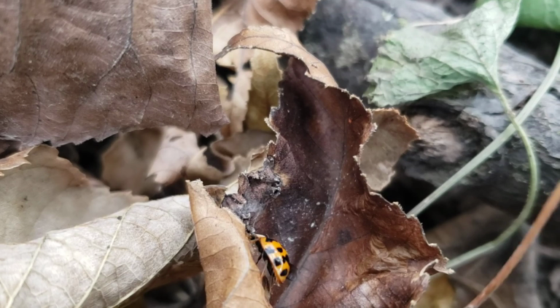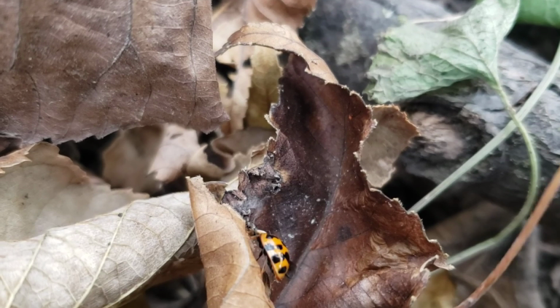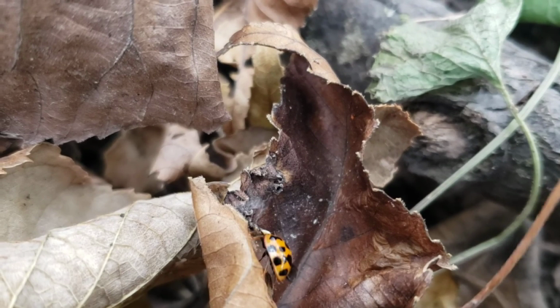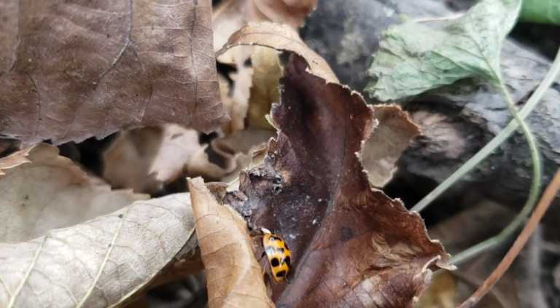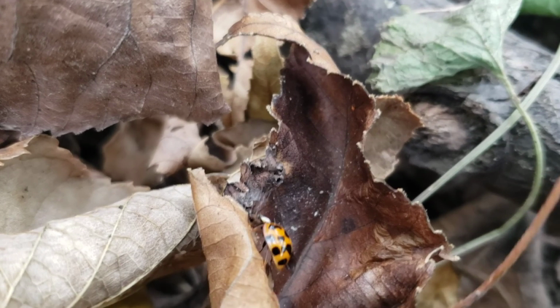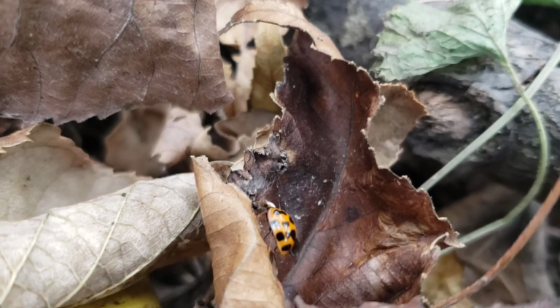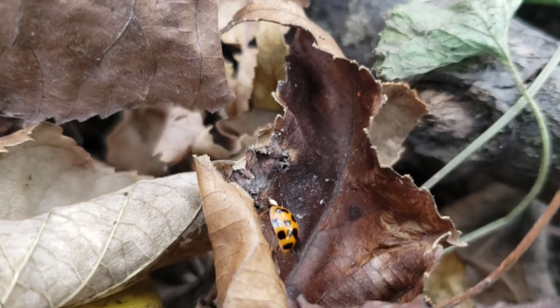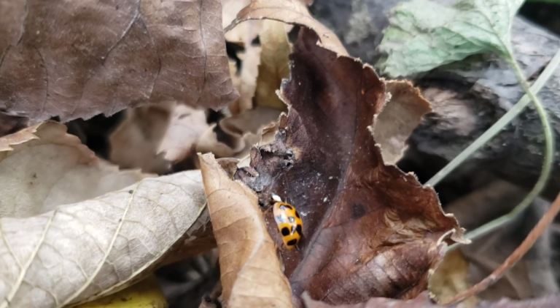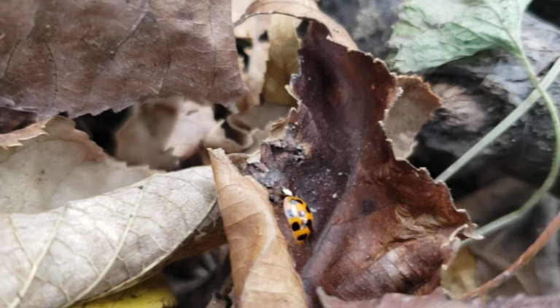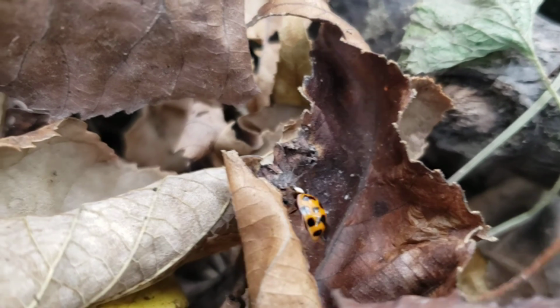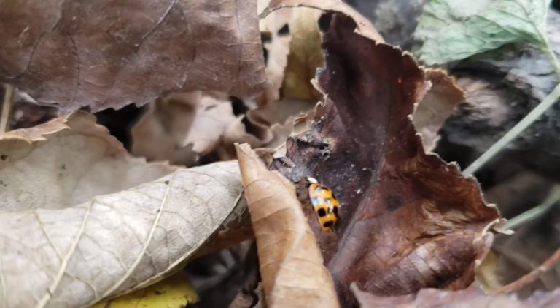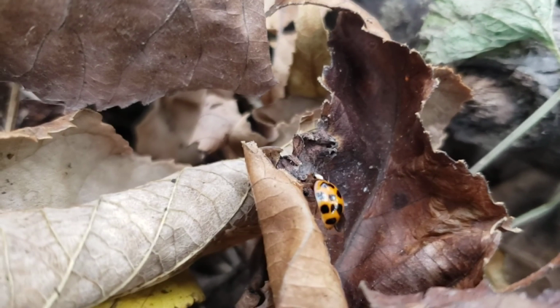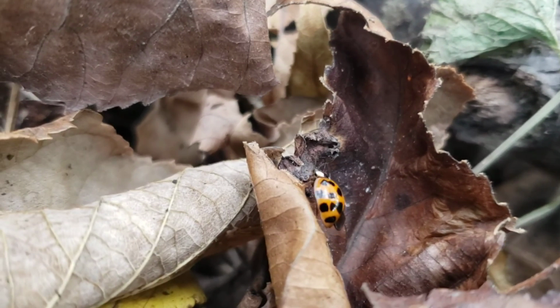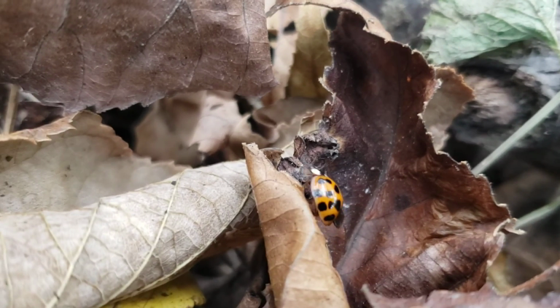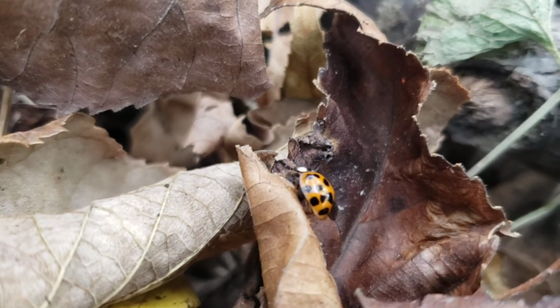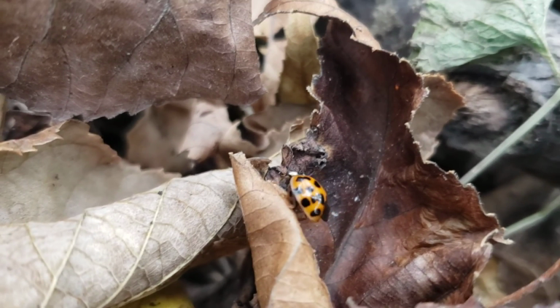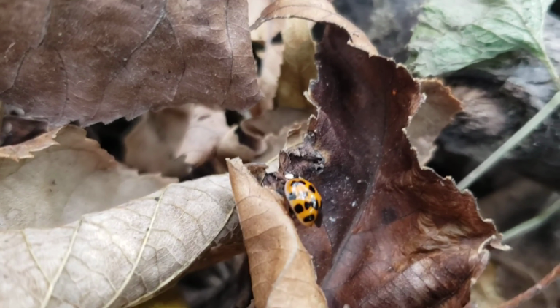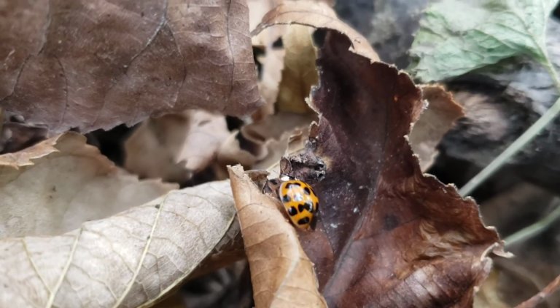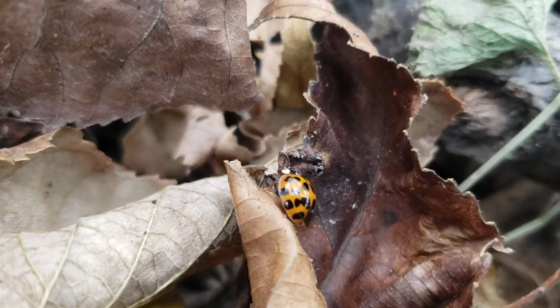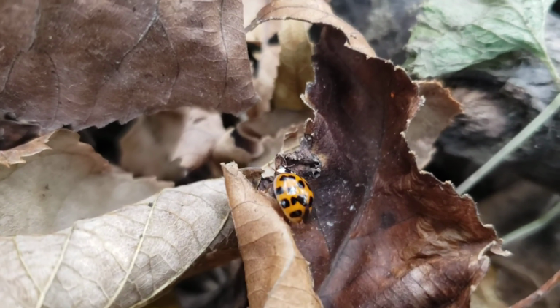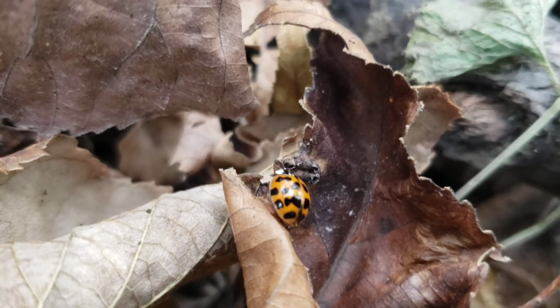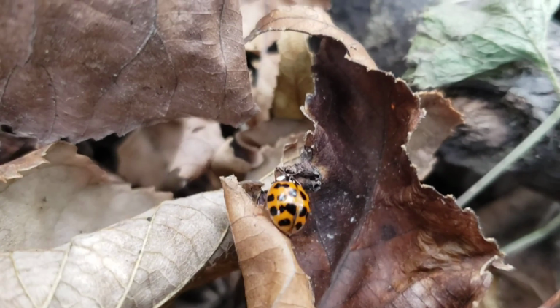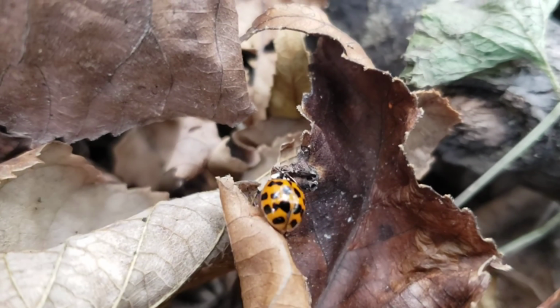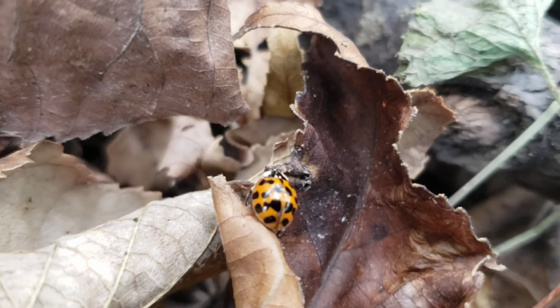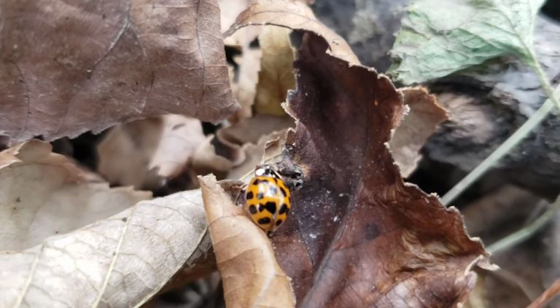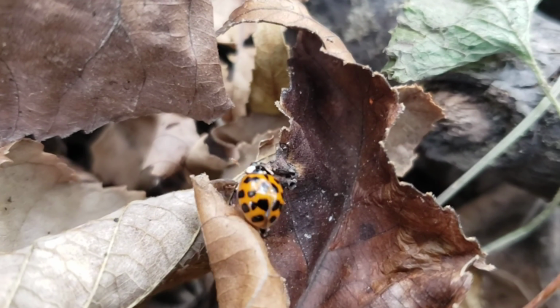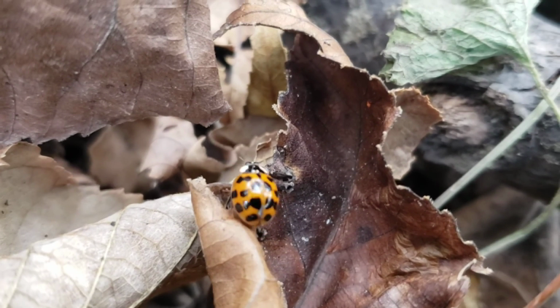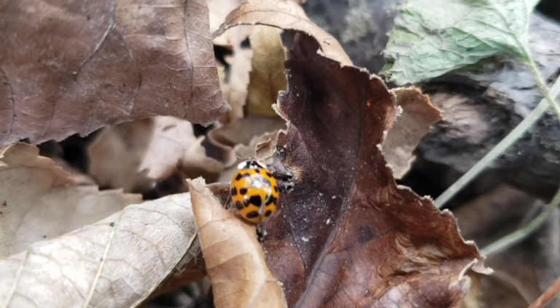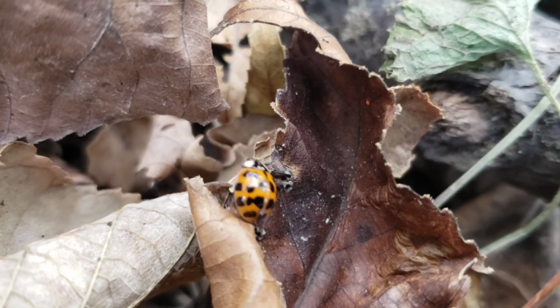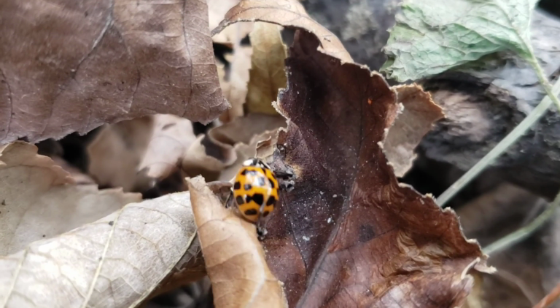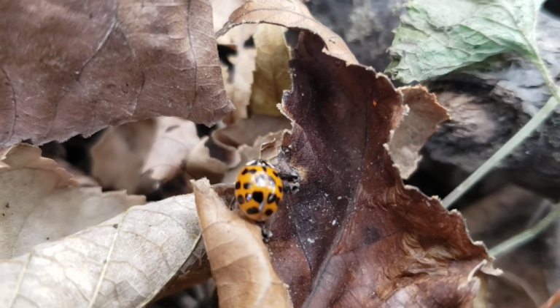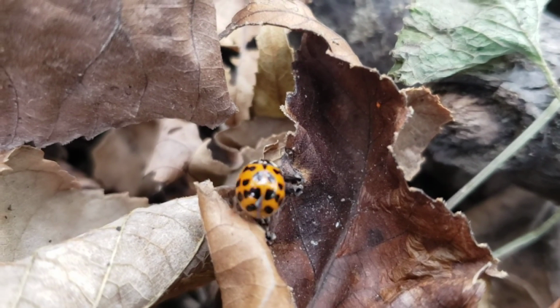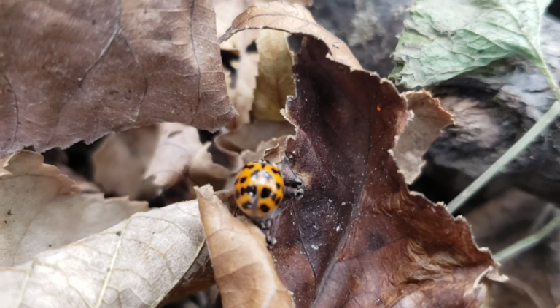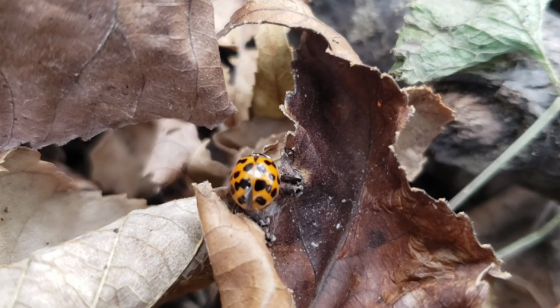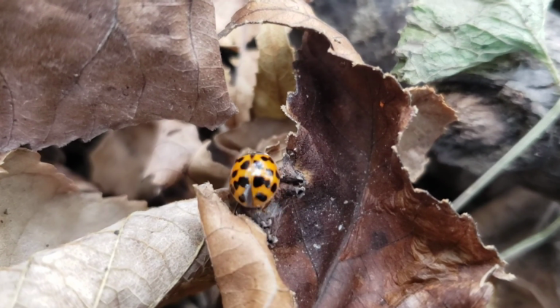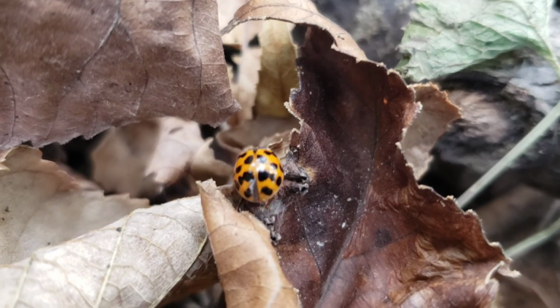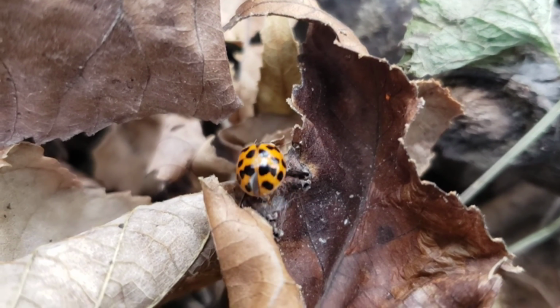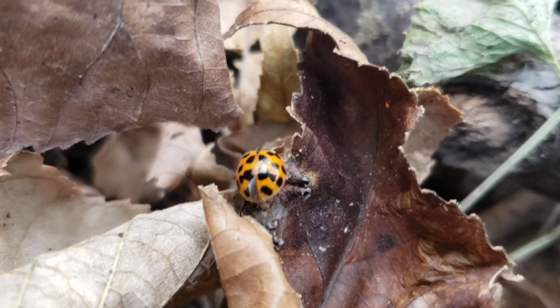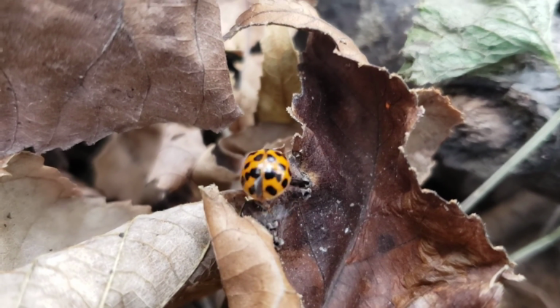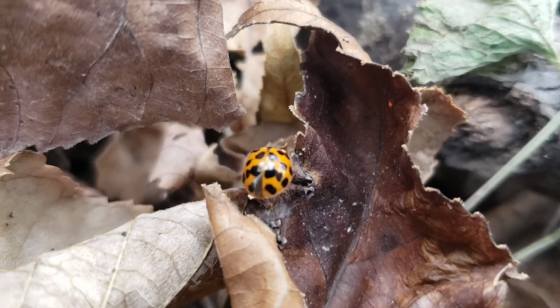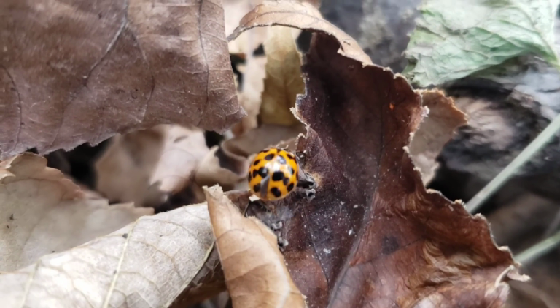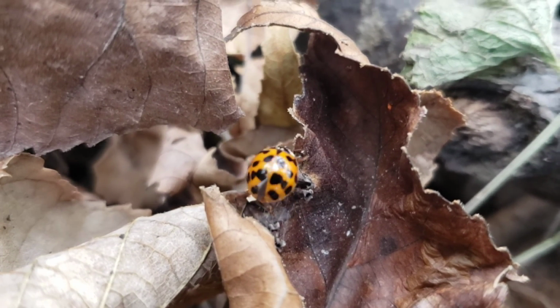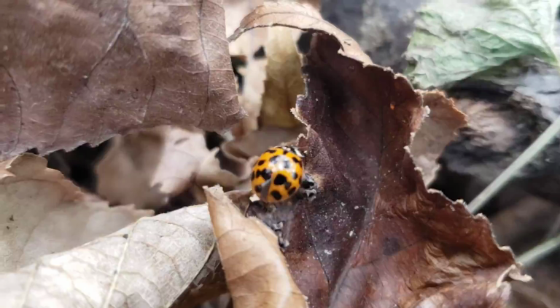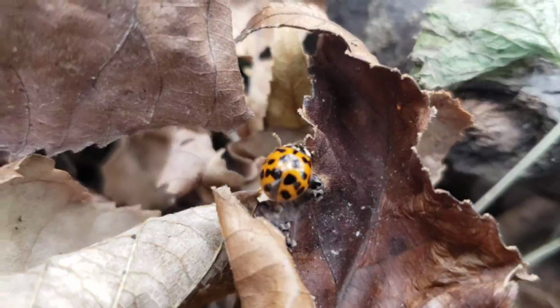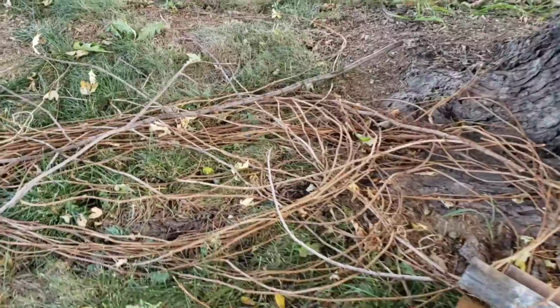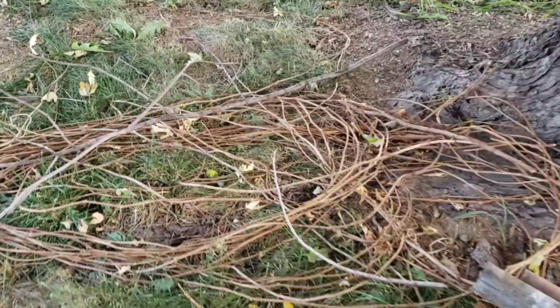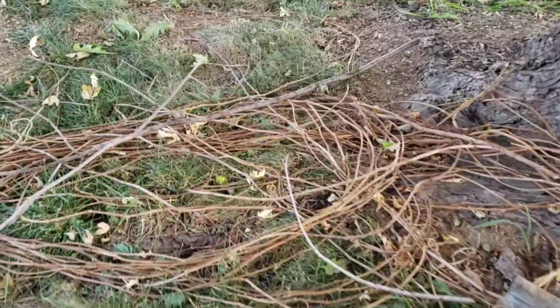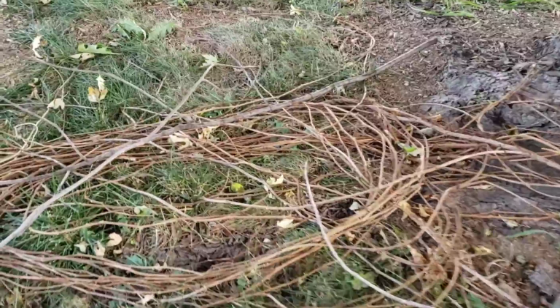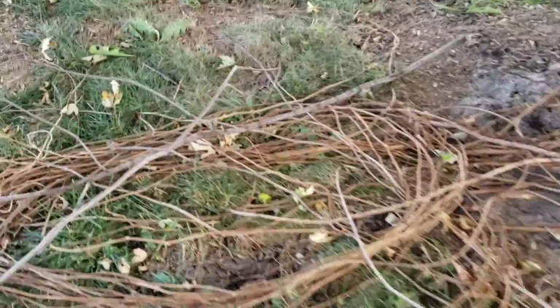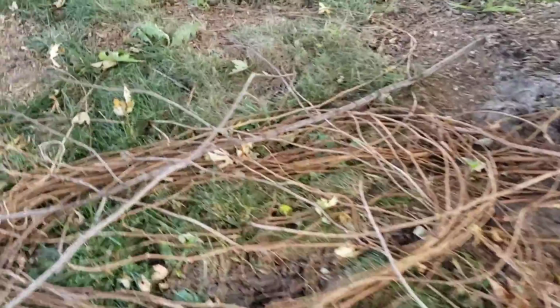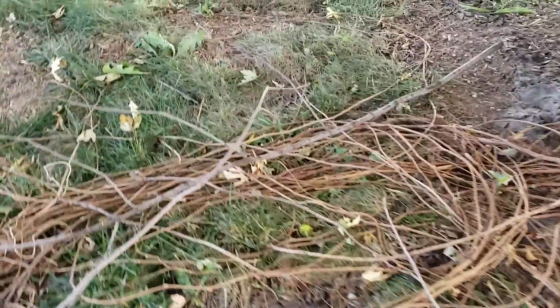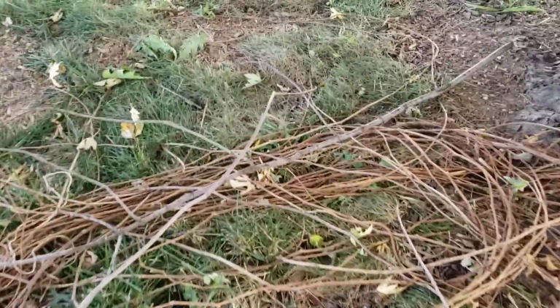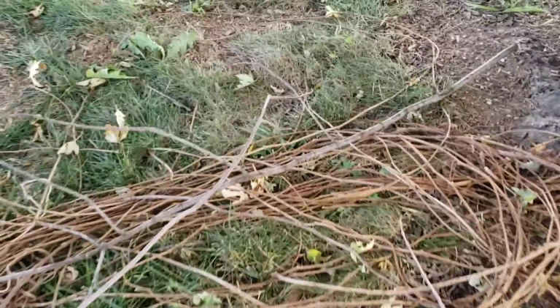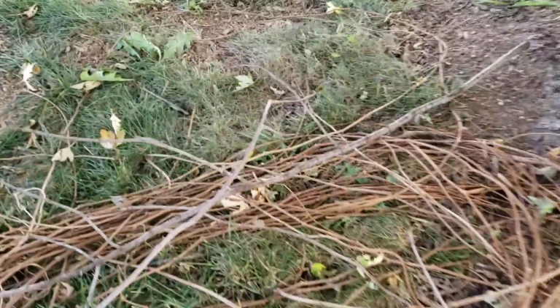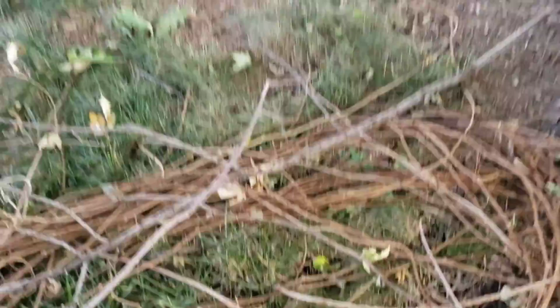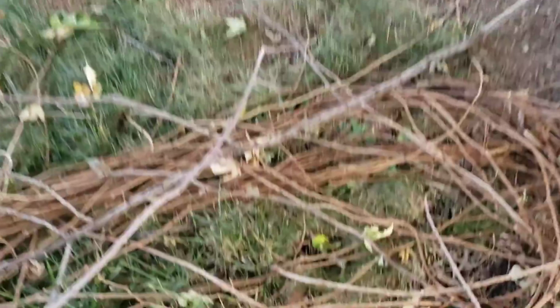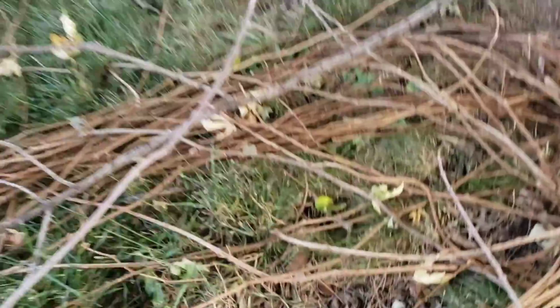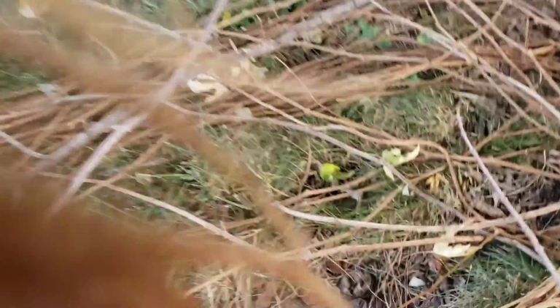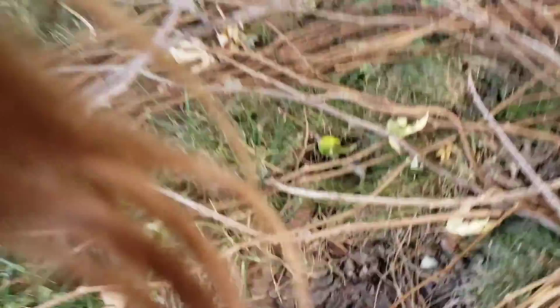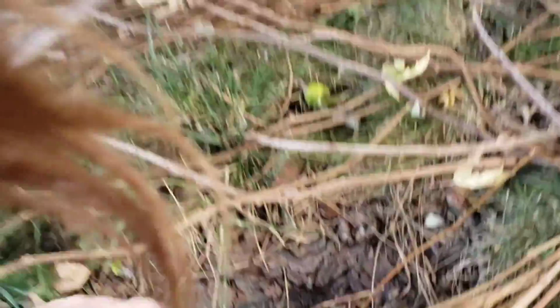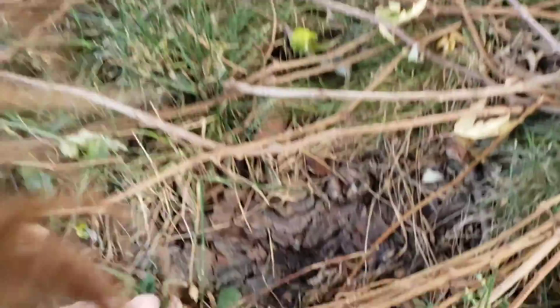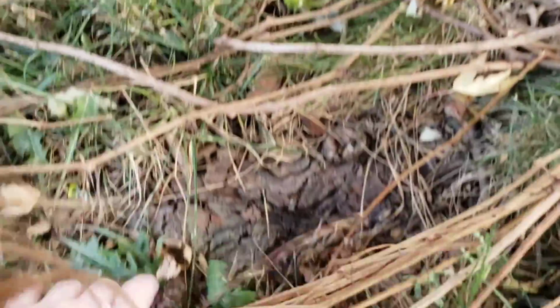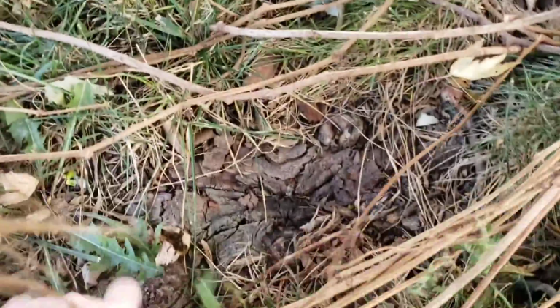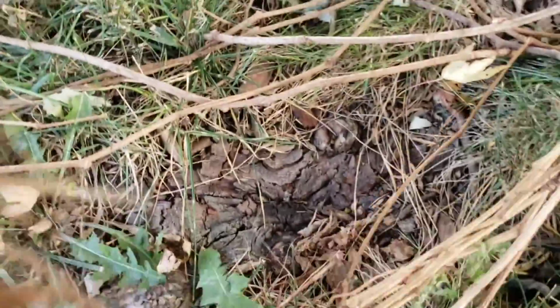Even watching the little ladybugs climb over all these dry leaves that fall into the ground — I don't know, it just makes my heart happy.